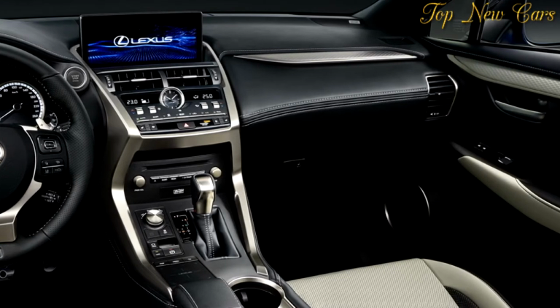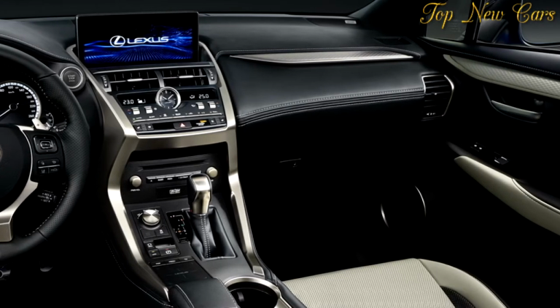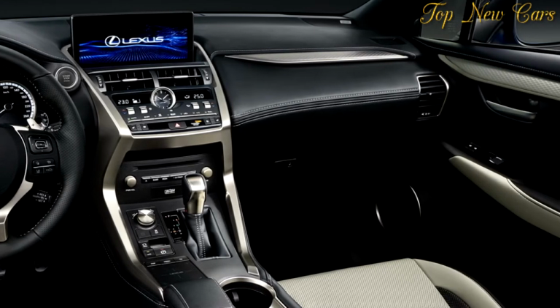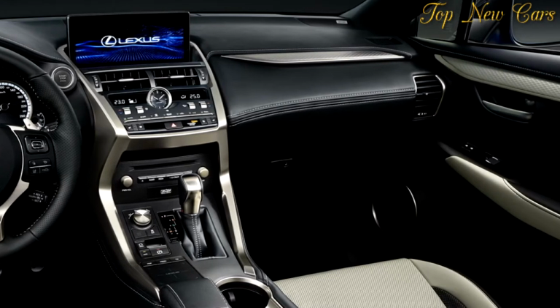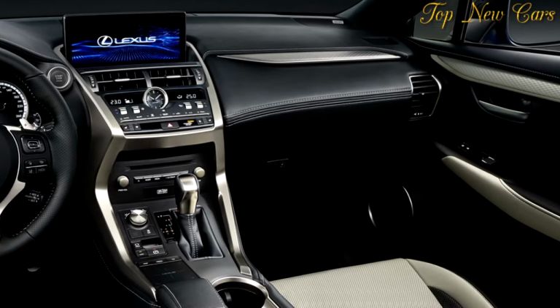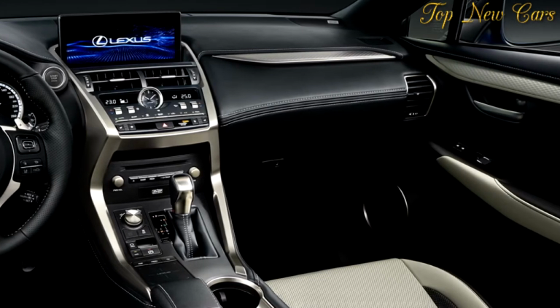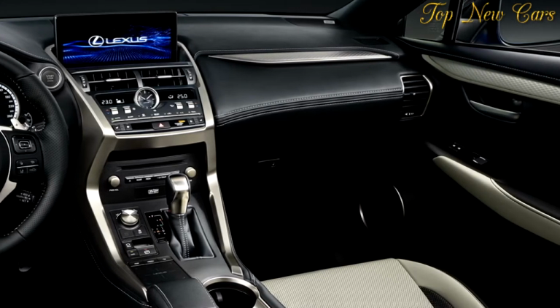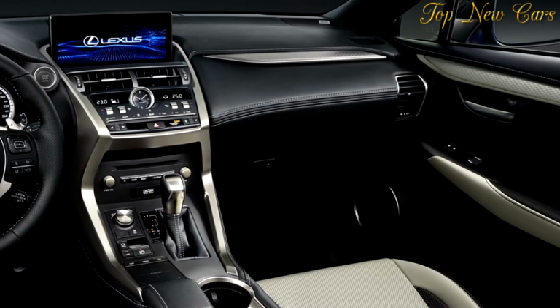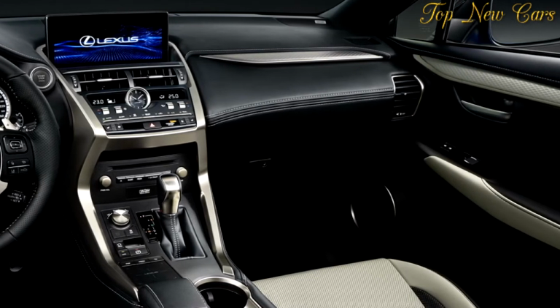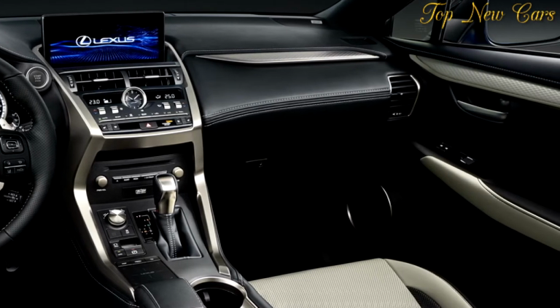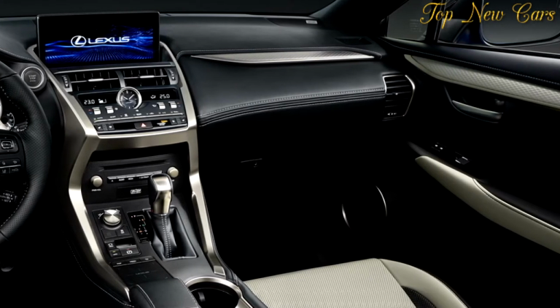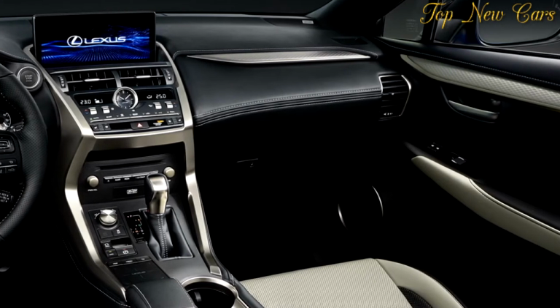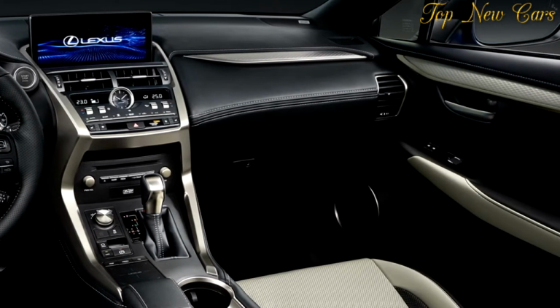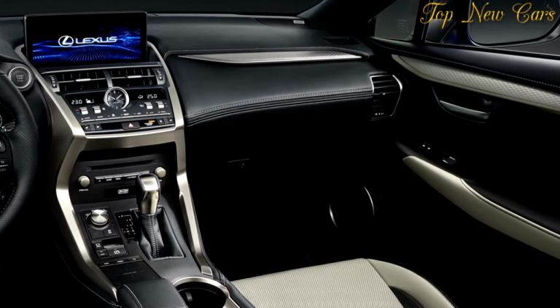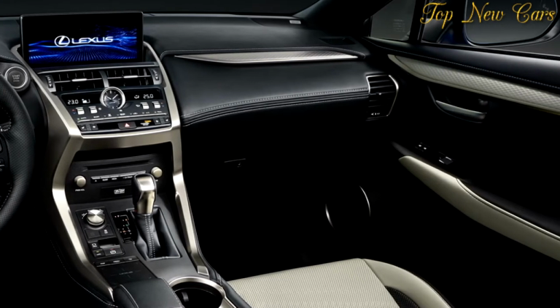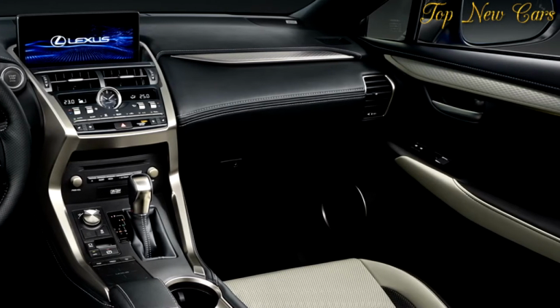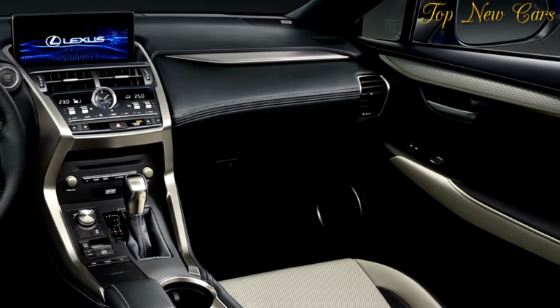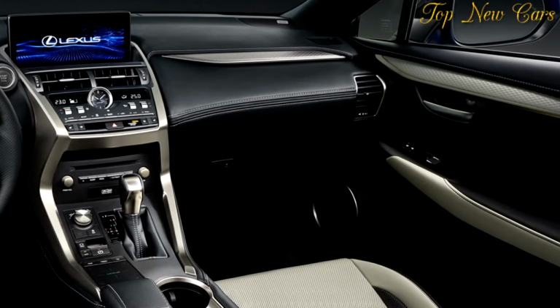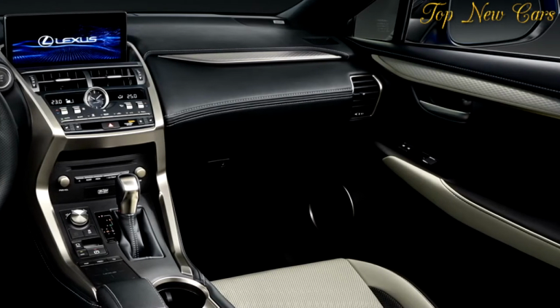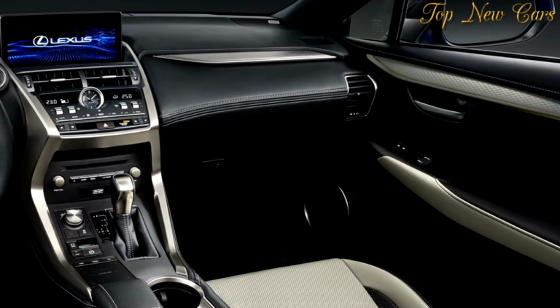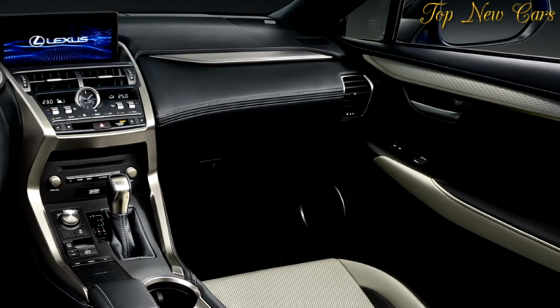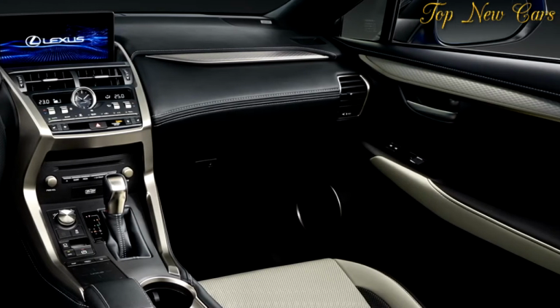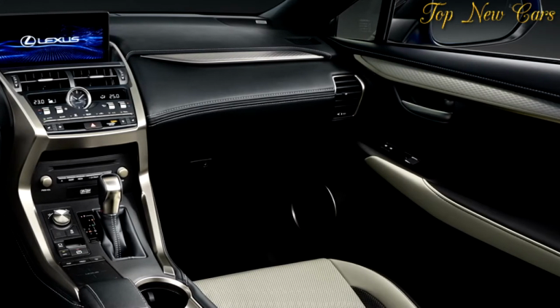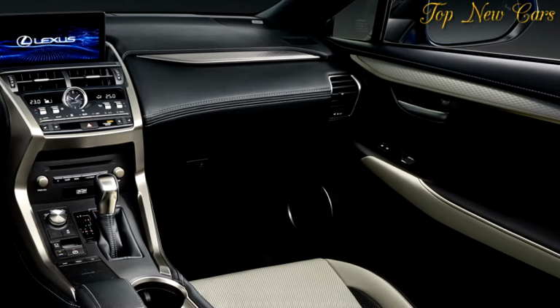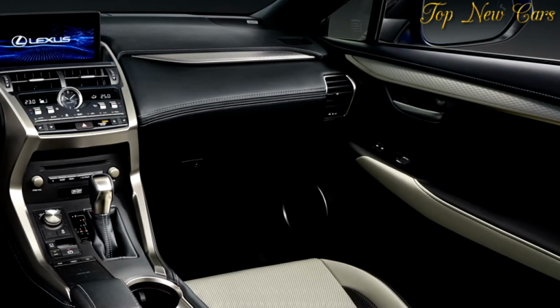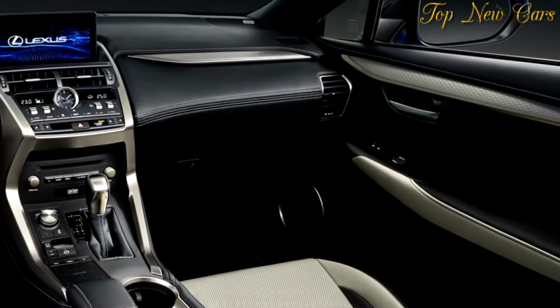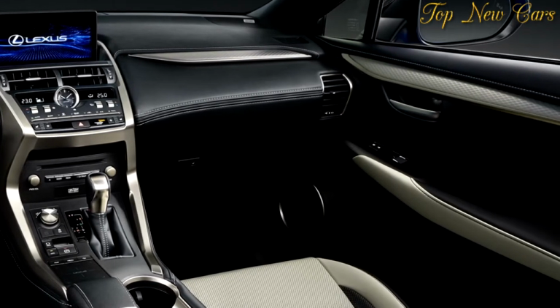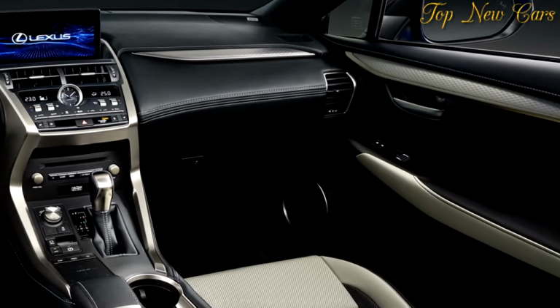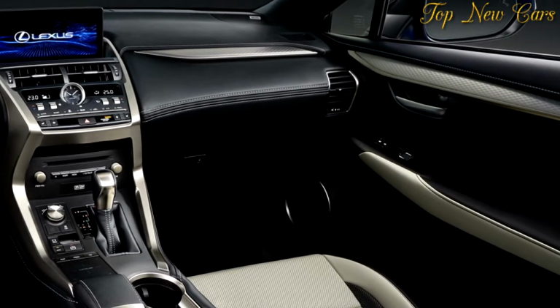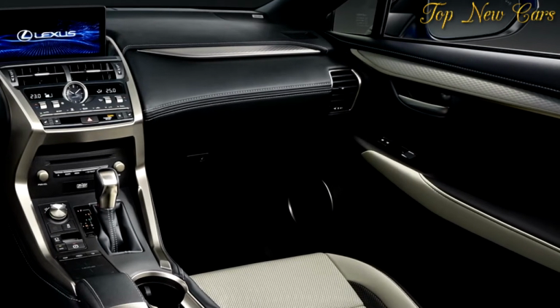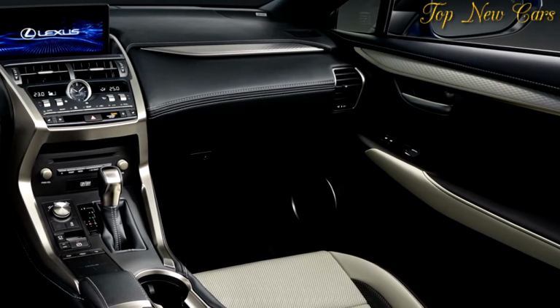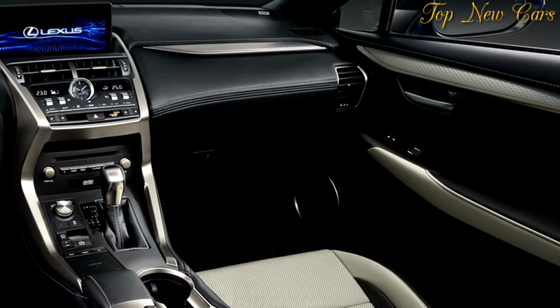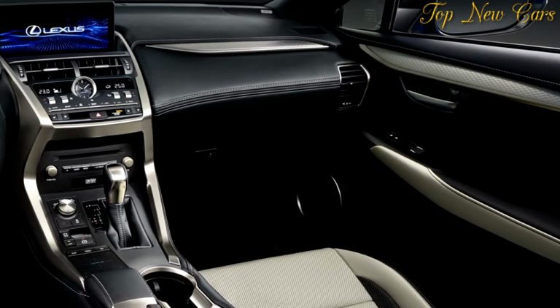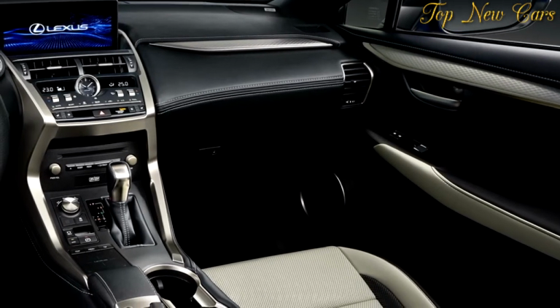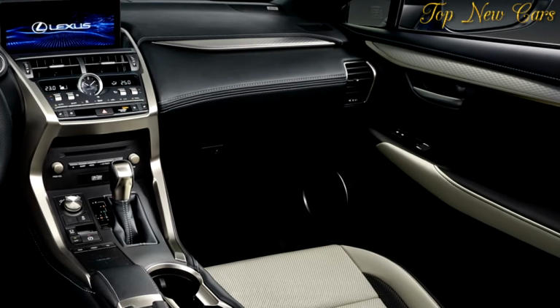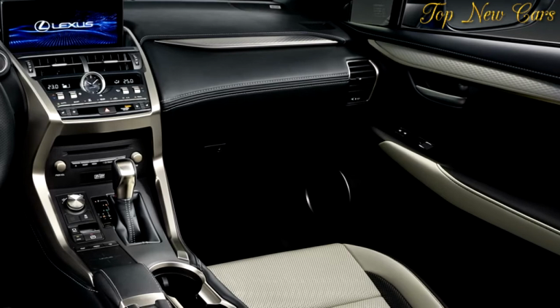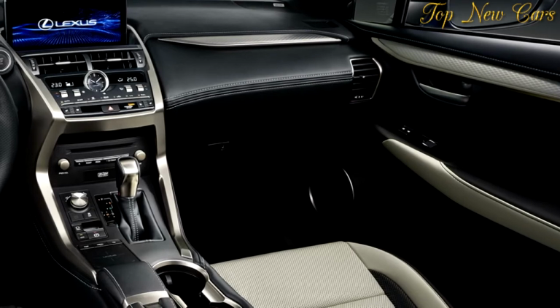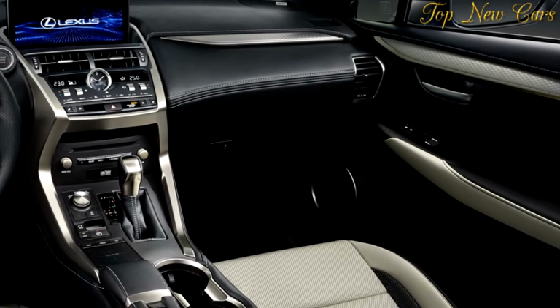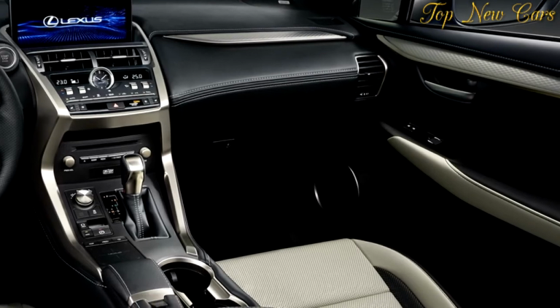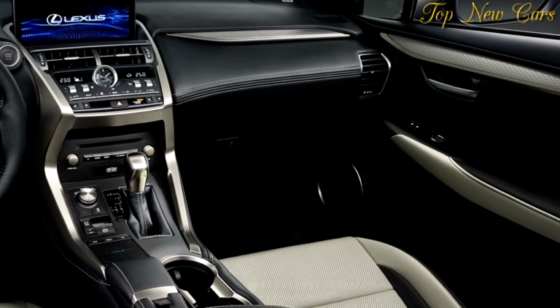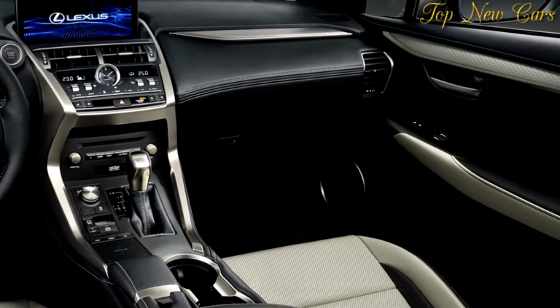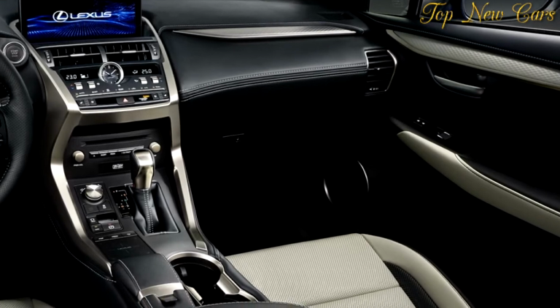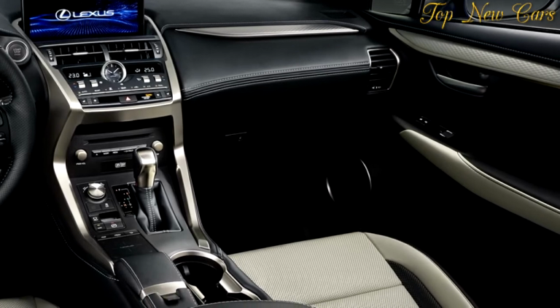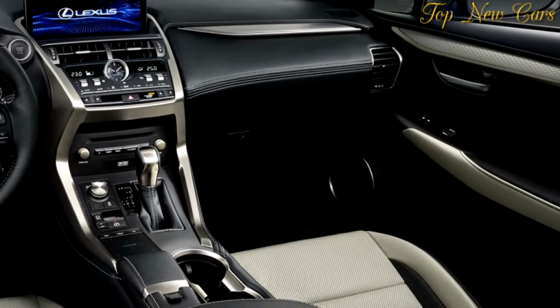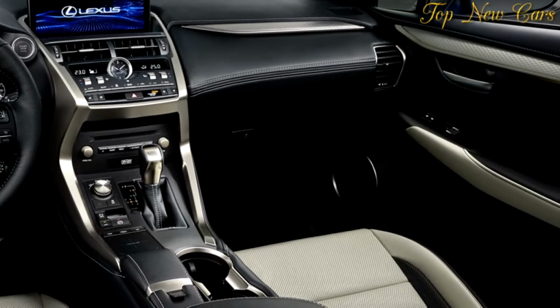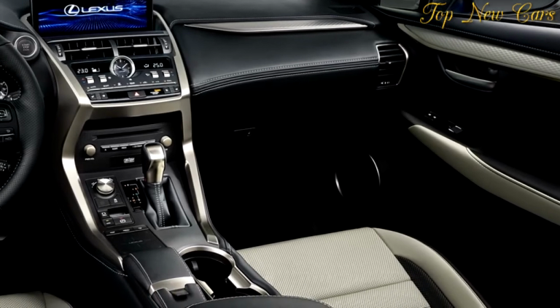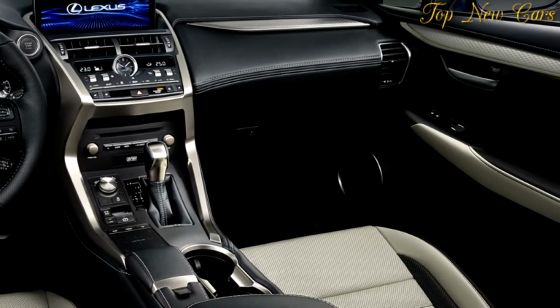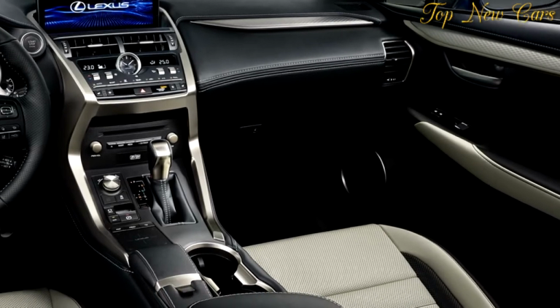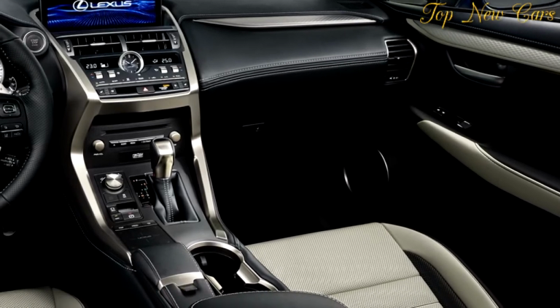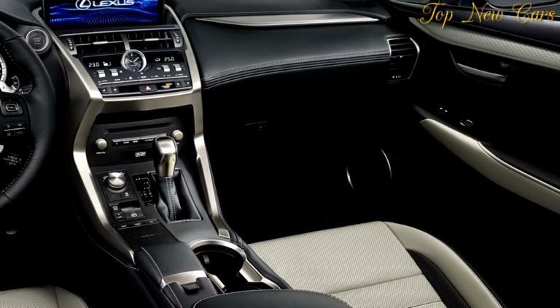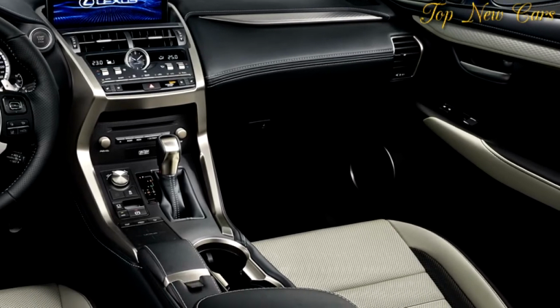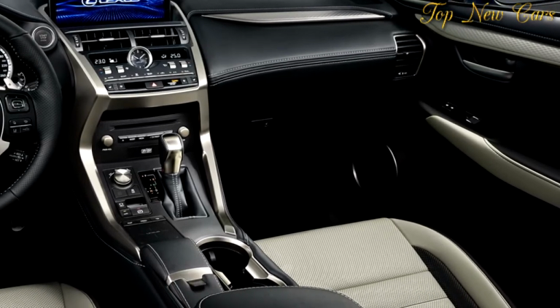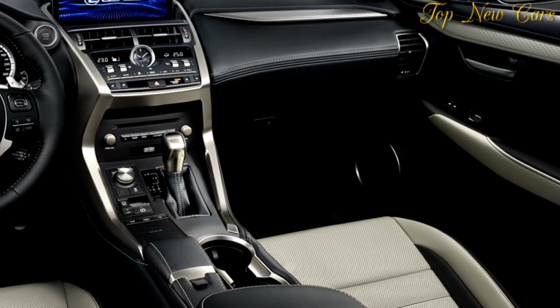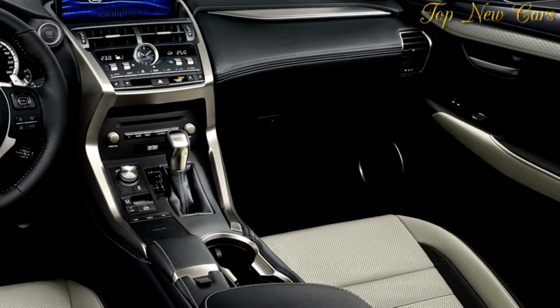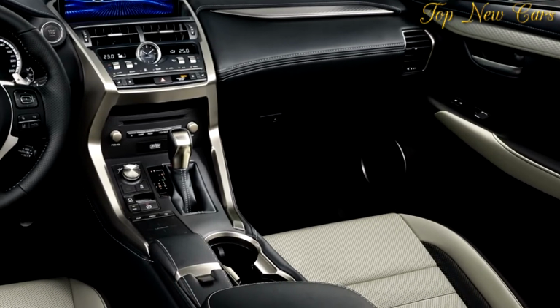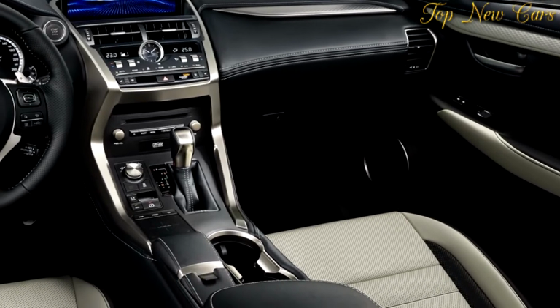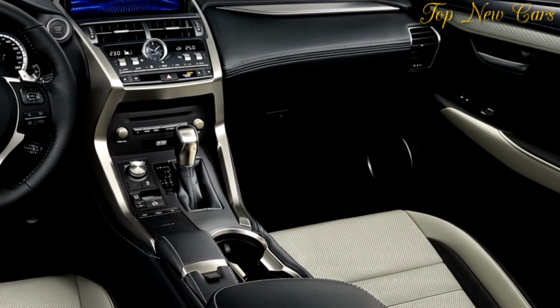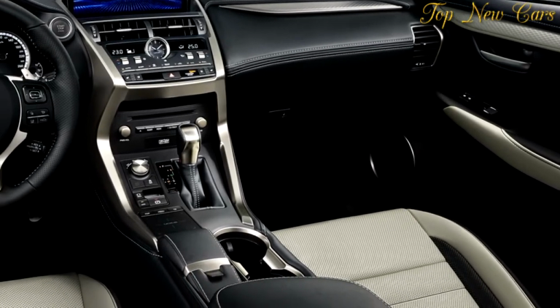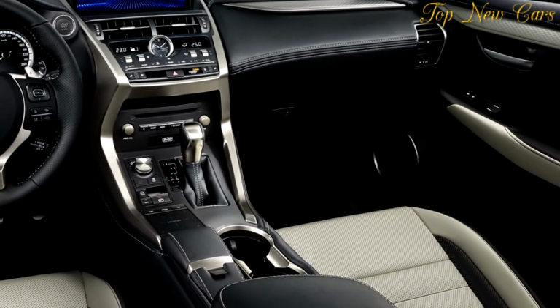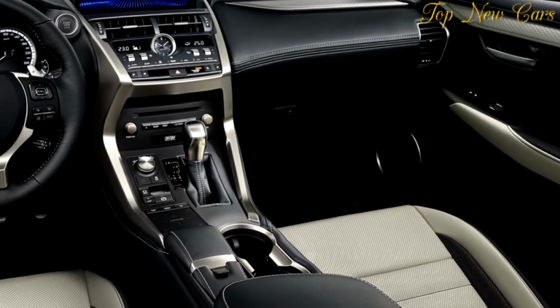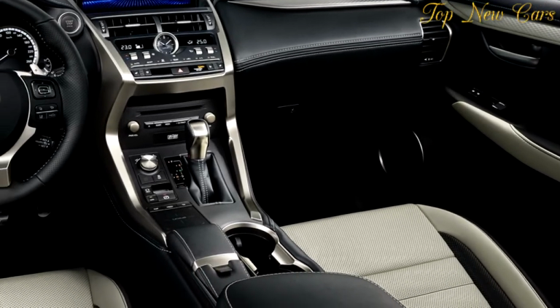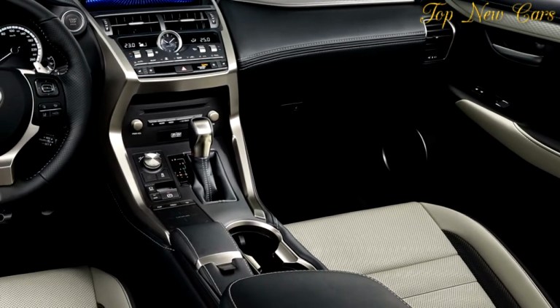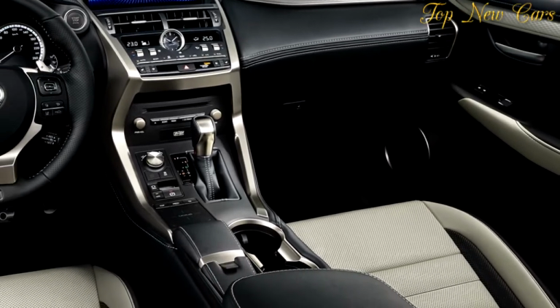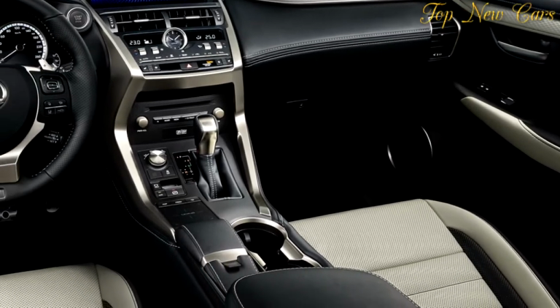Nearly all the controls now feature a metallic satin finish to make the cabin look and feel even more premium and special.